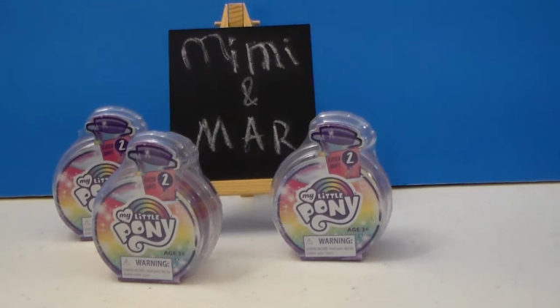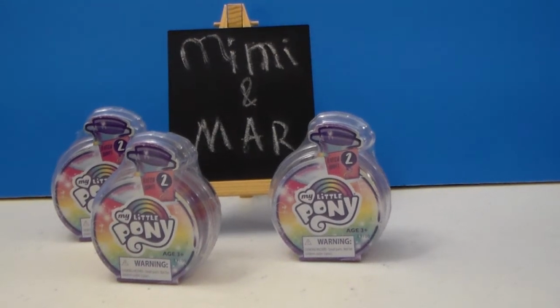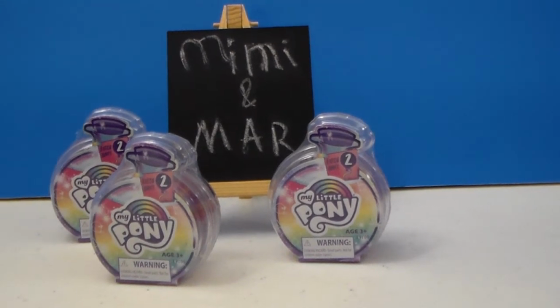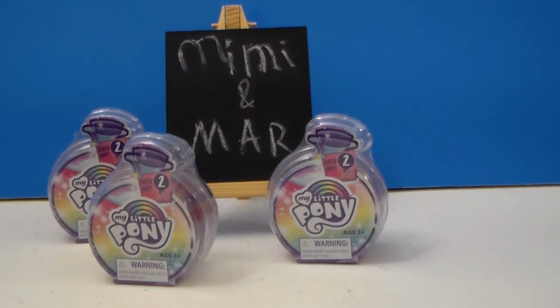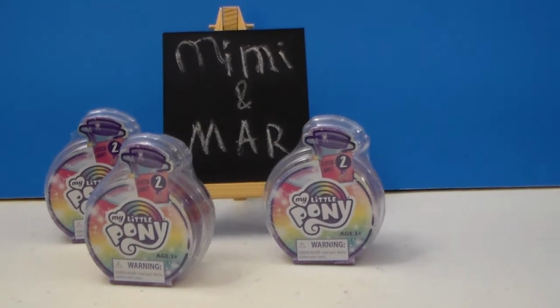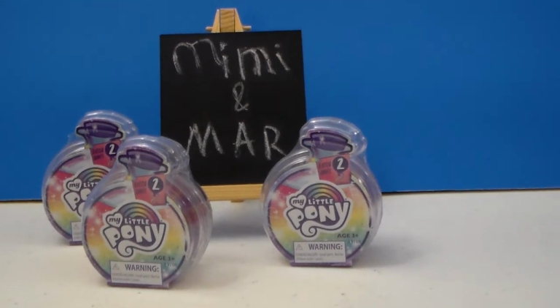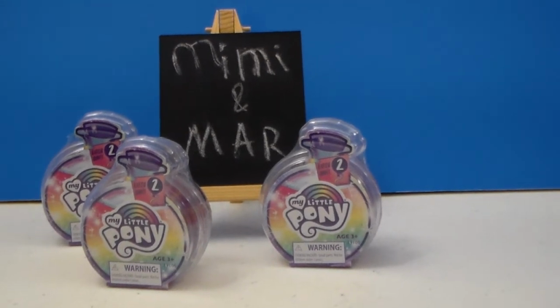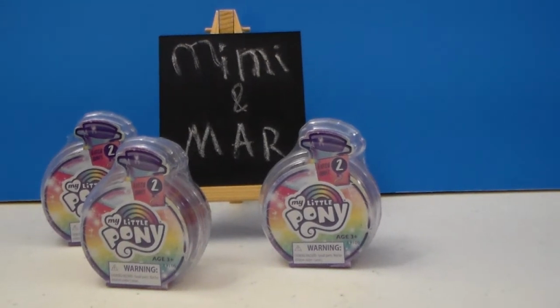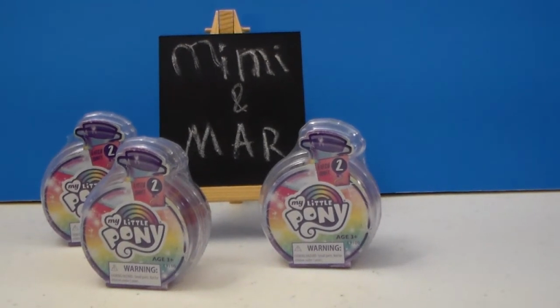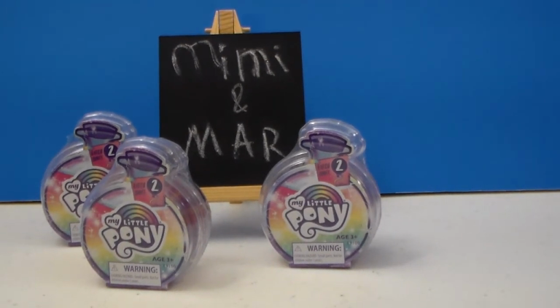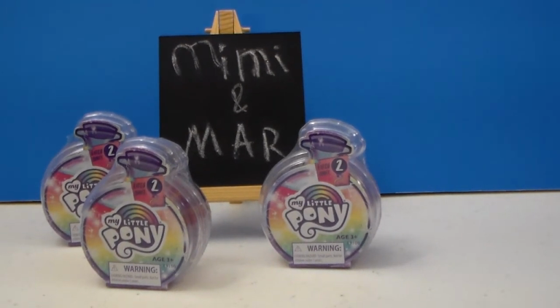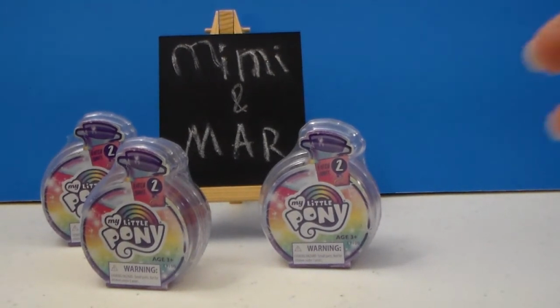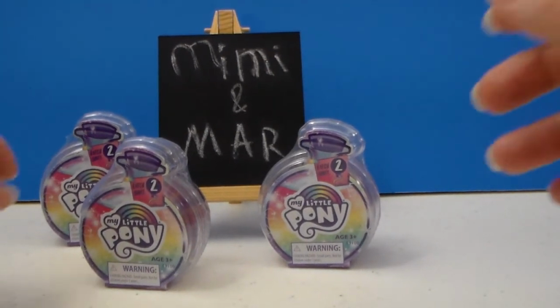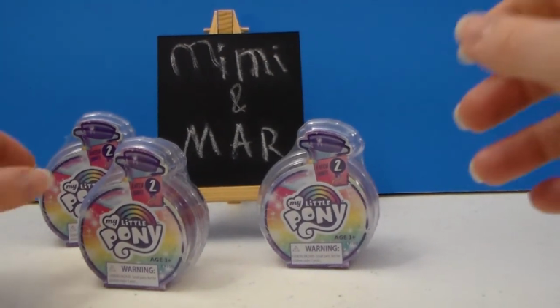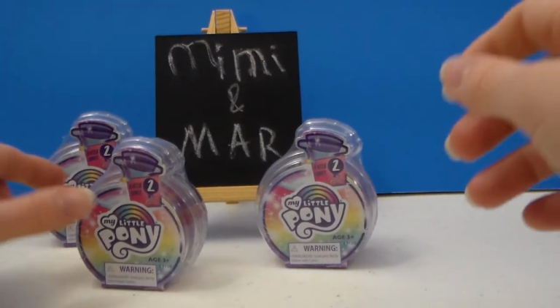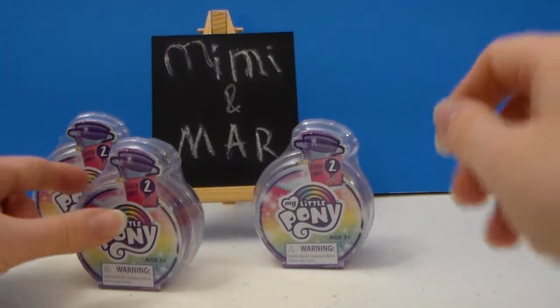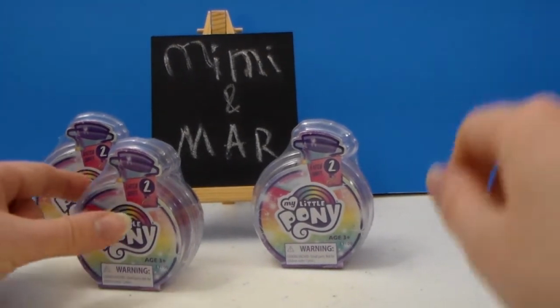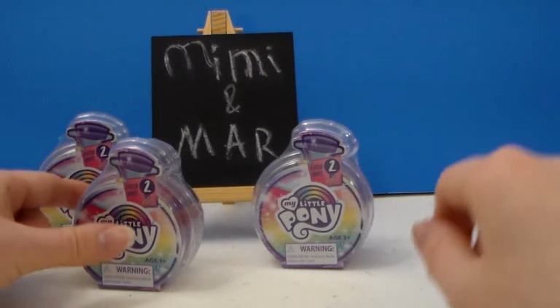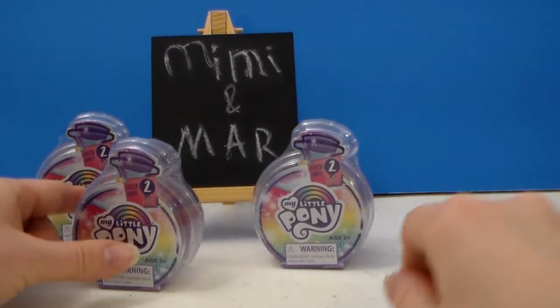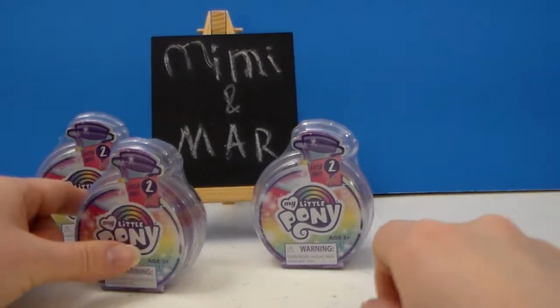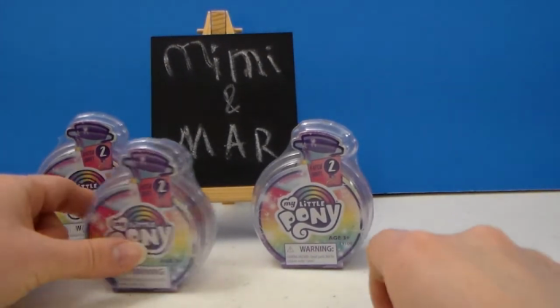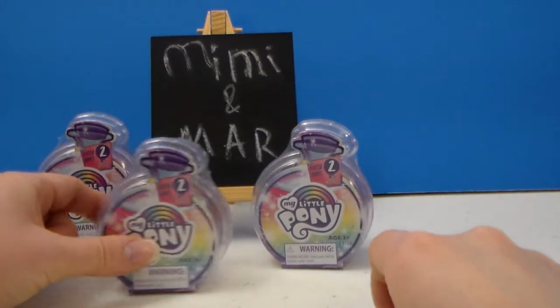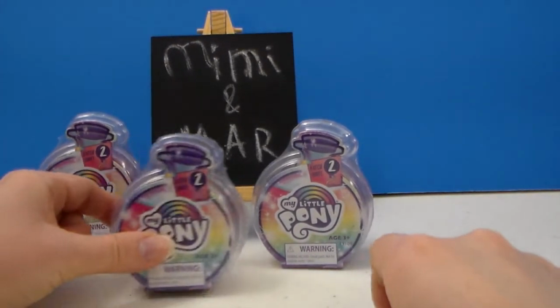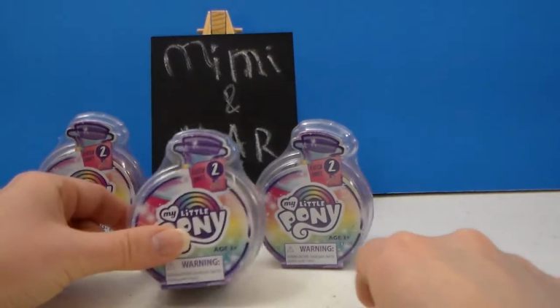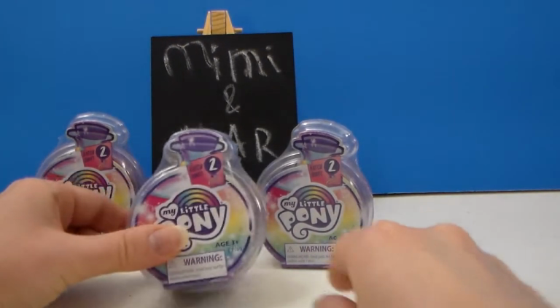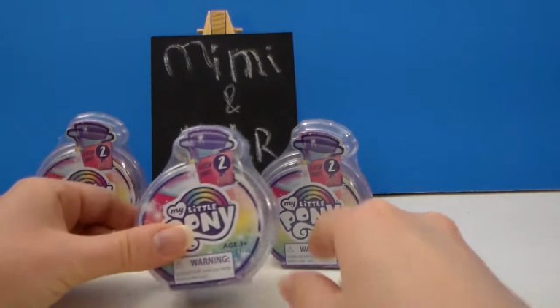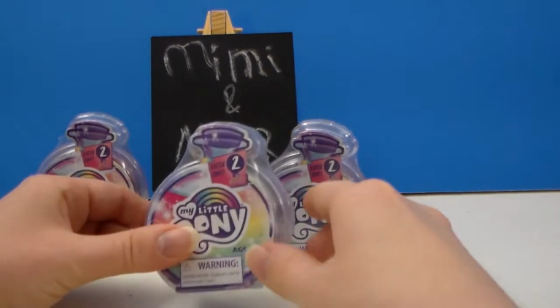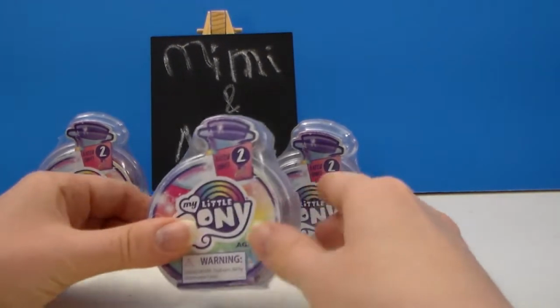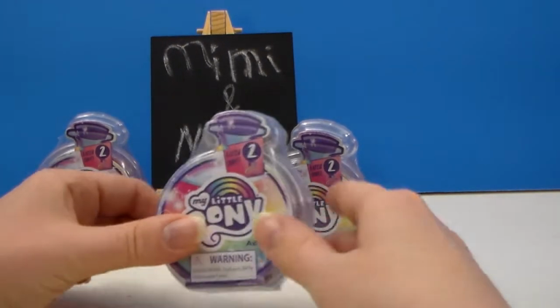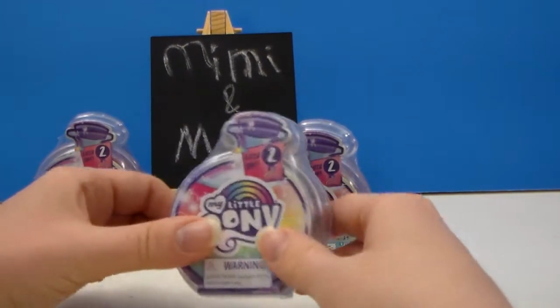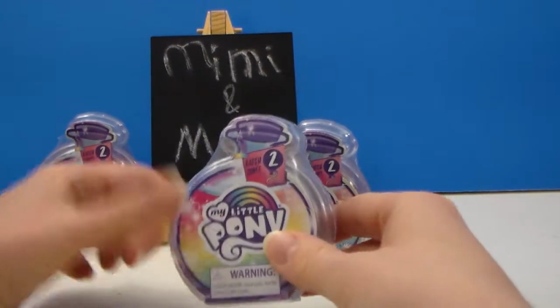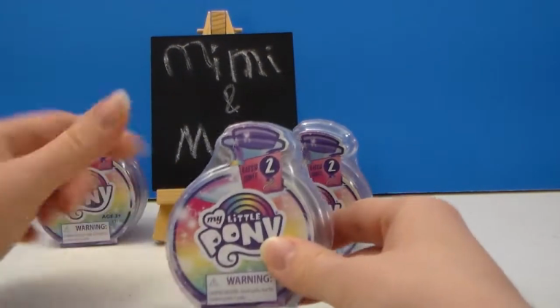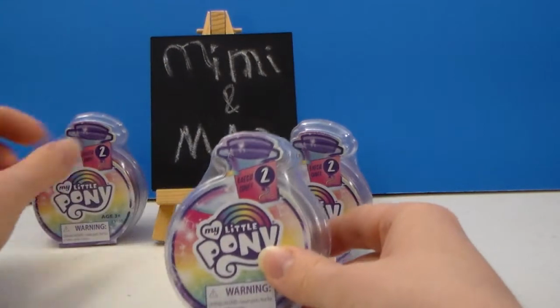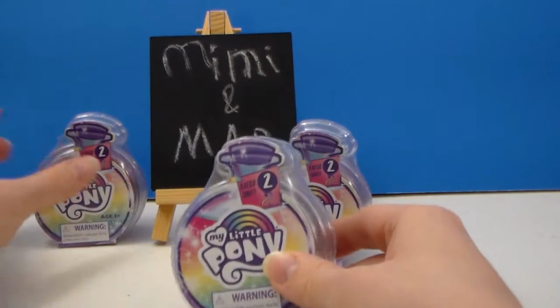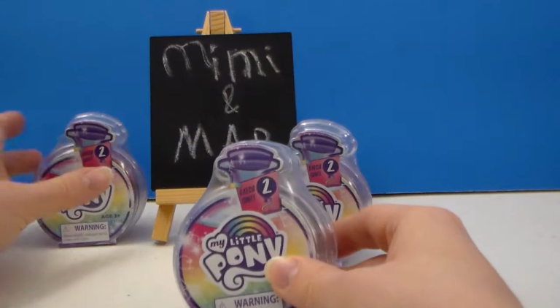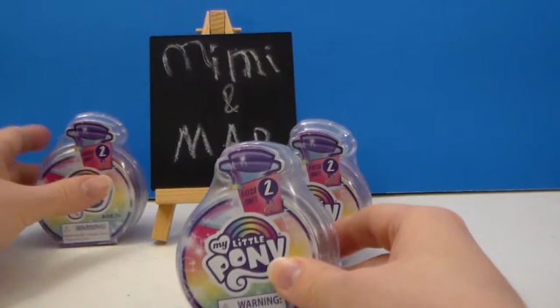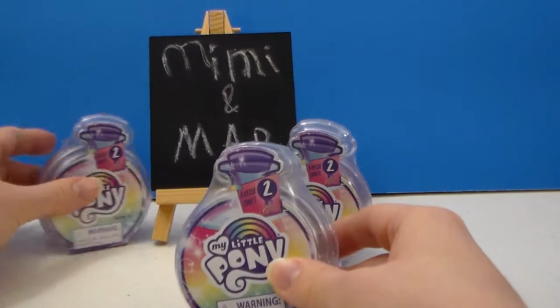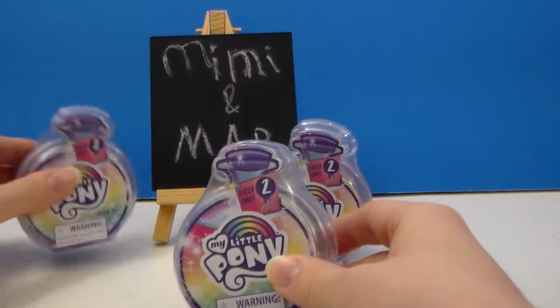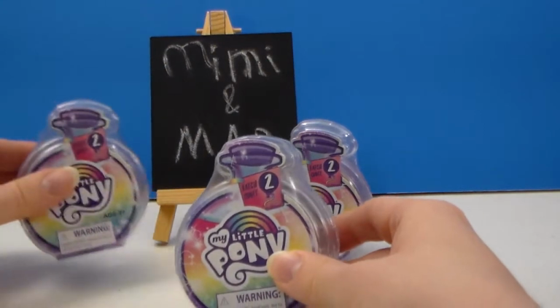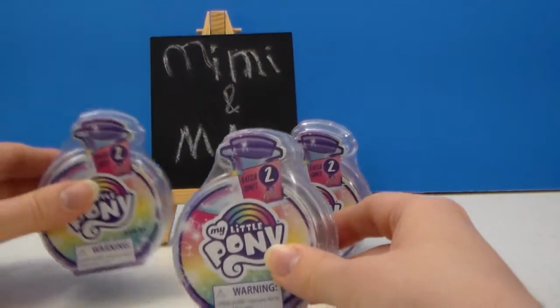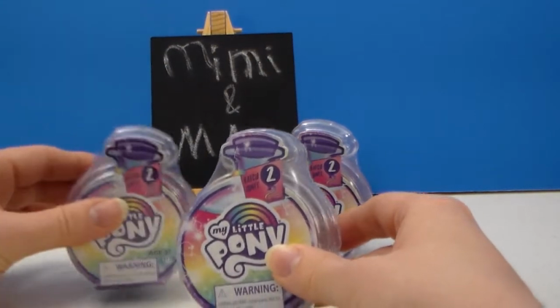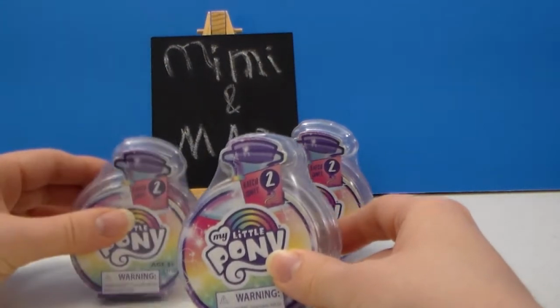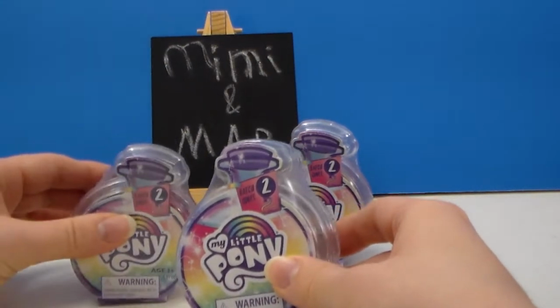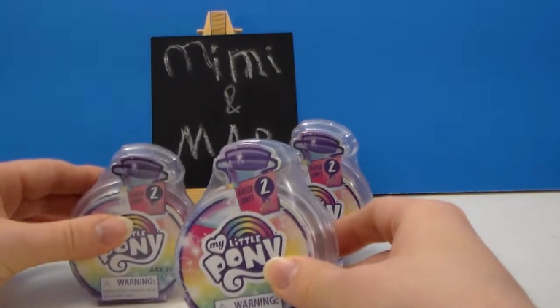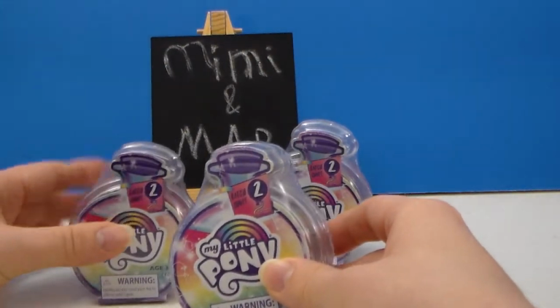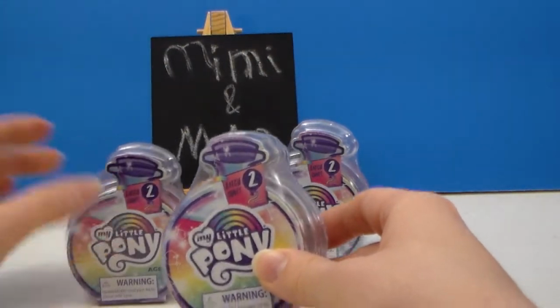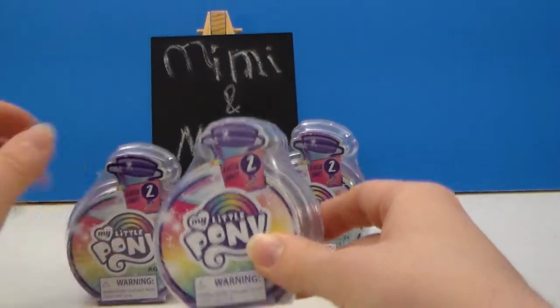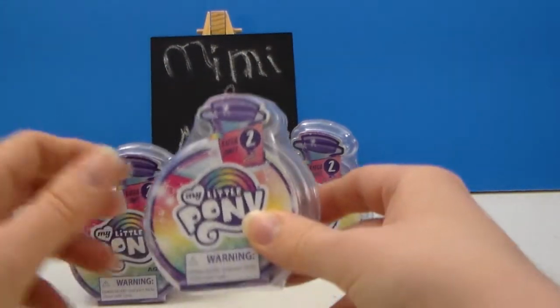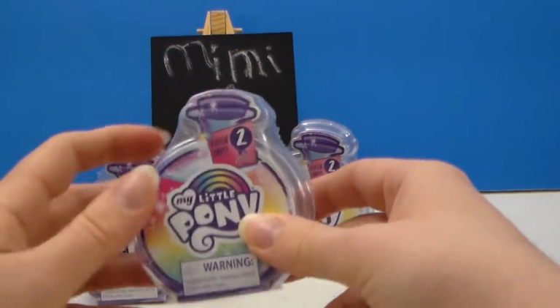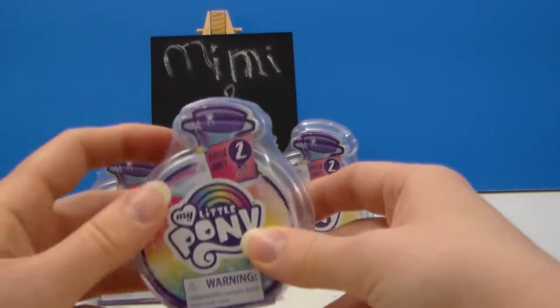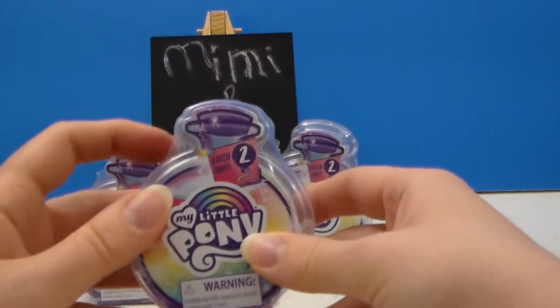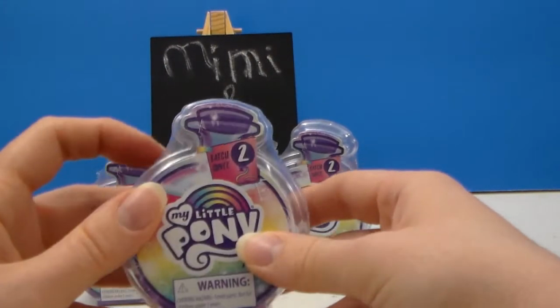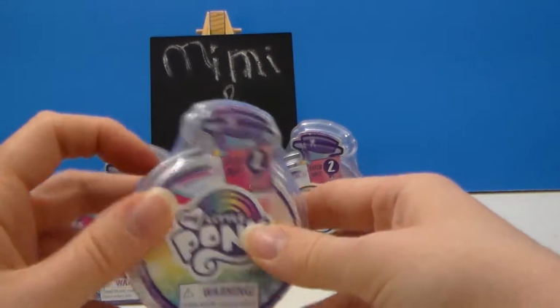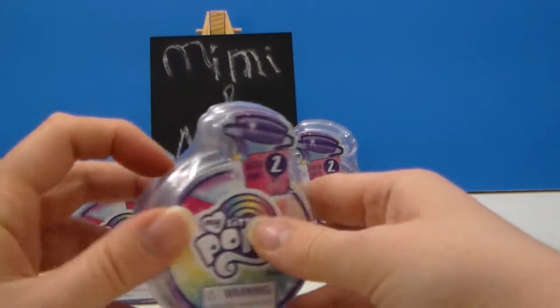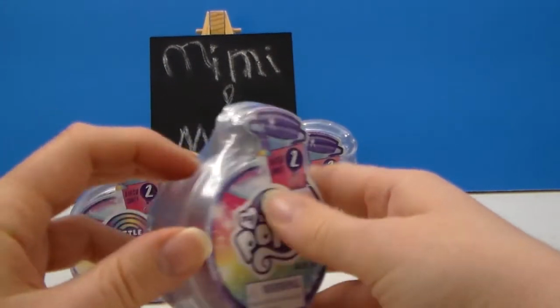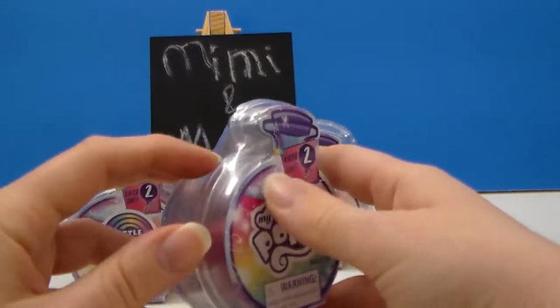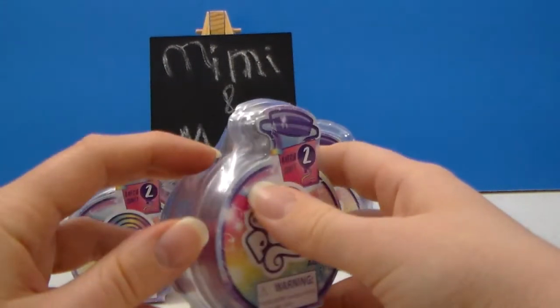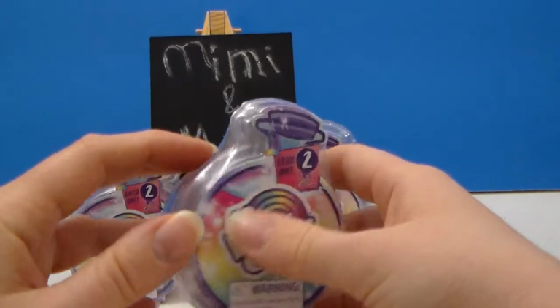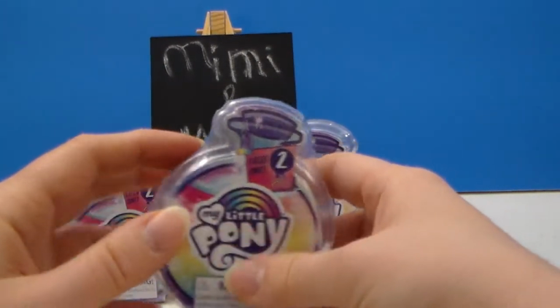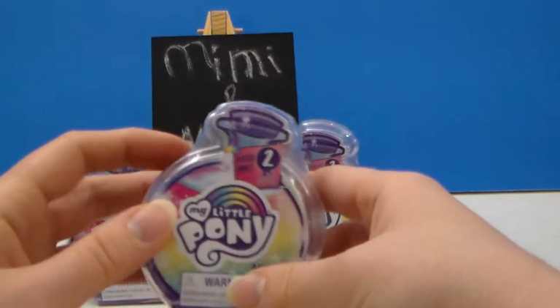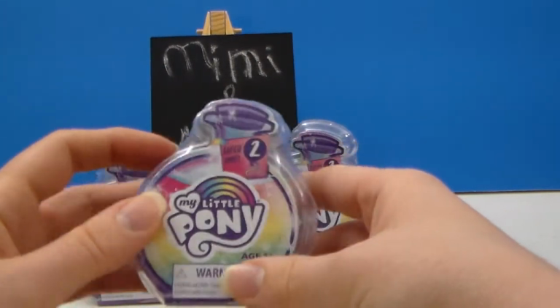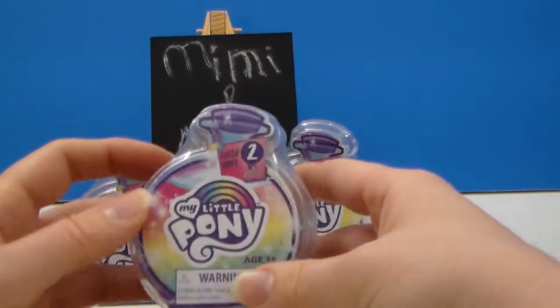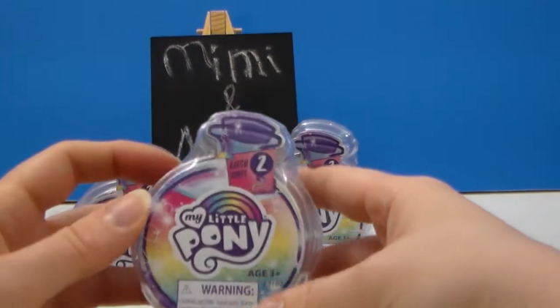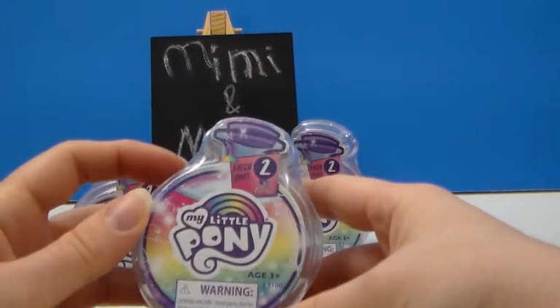Hi everyone, it's Mimi, and I'm back with a new review. I have some blind boxes, bags, gifts, boxes, containers.